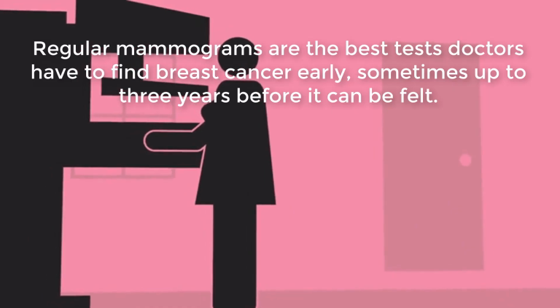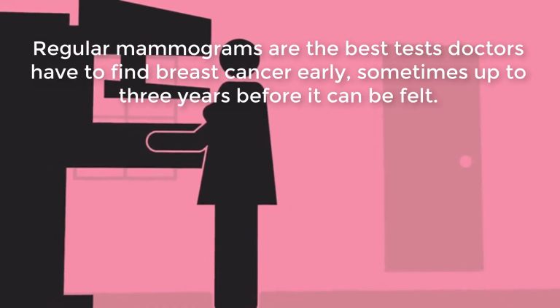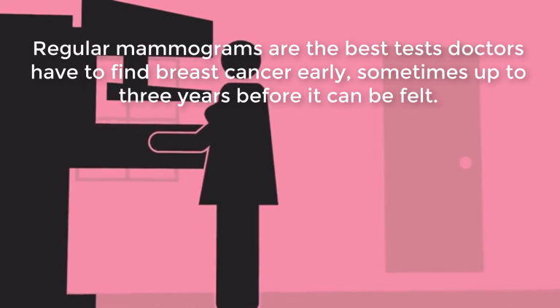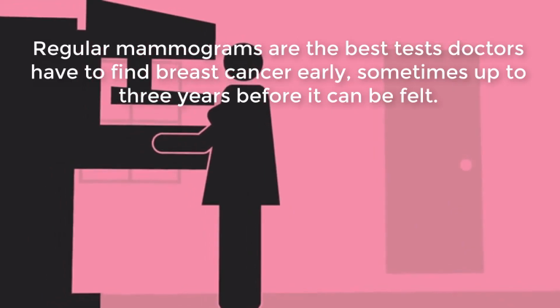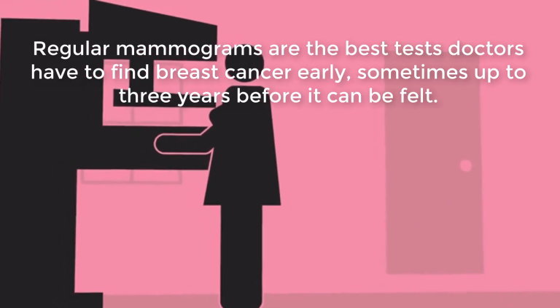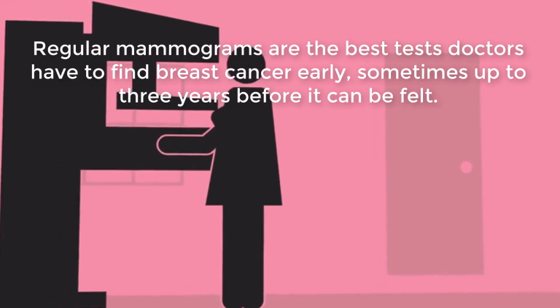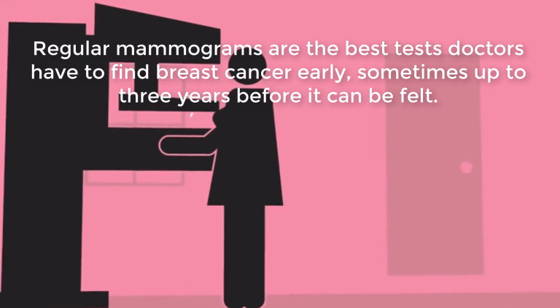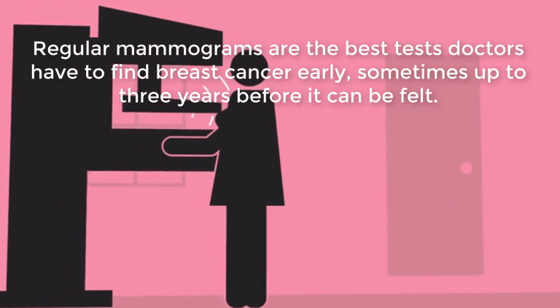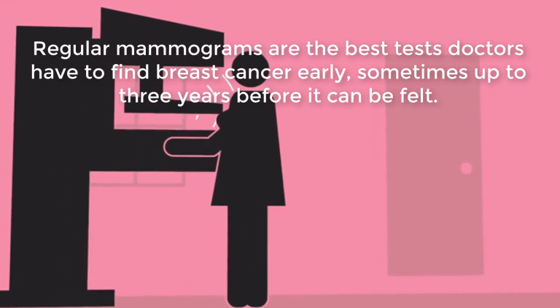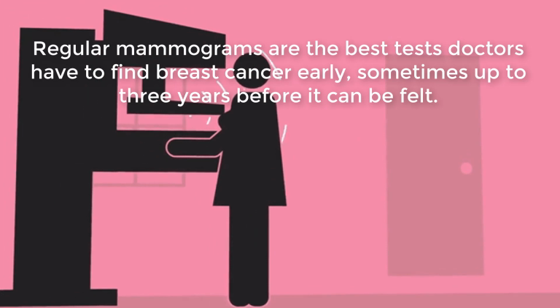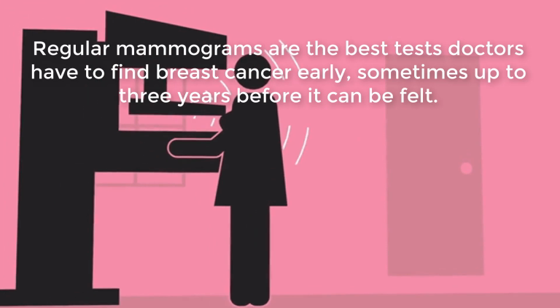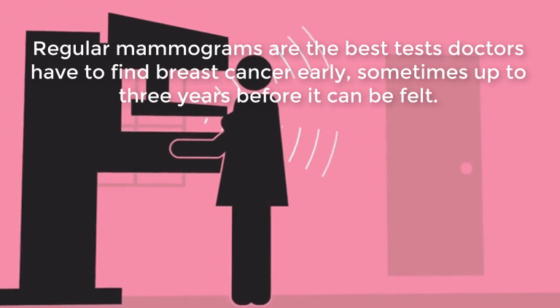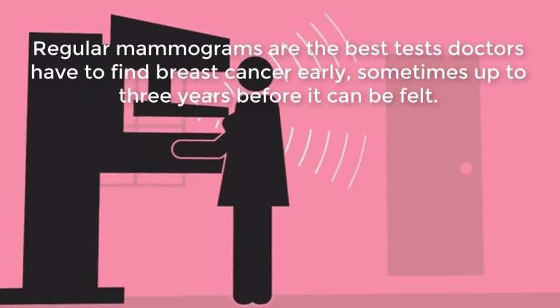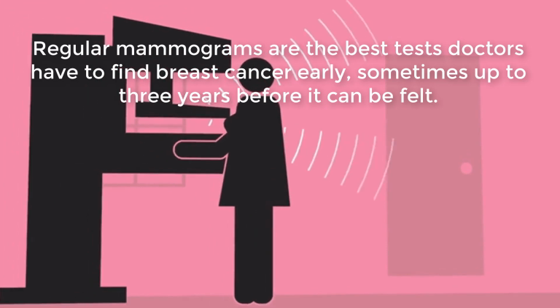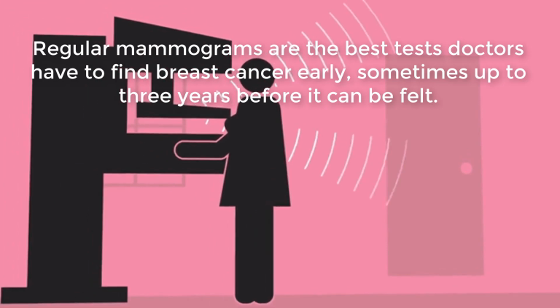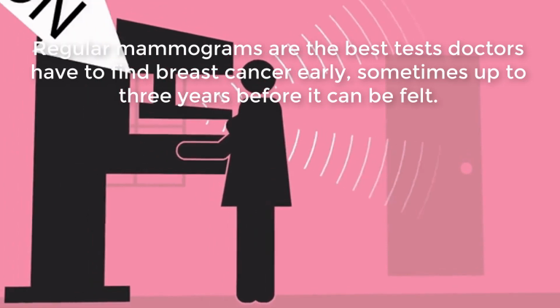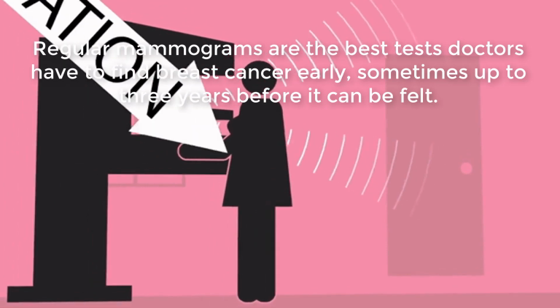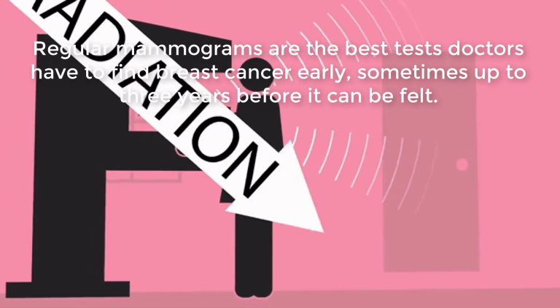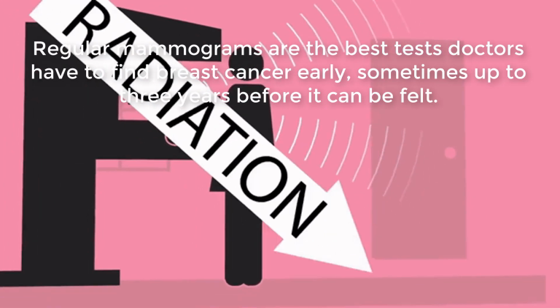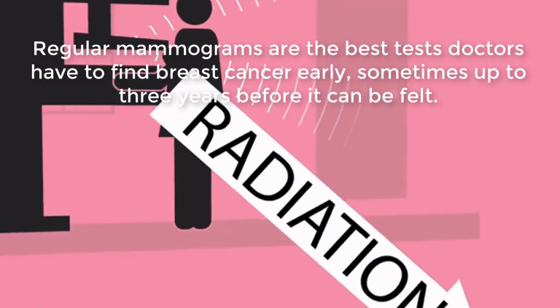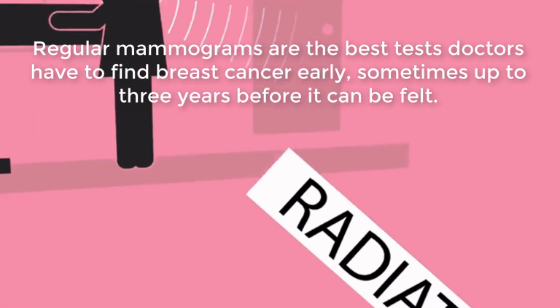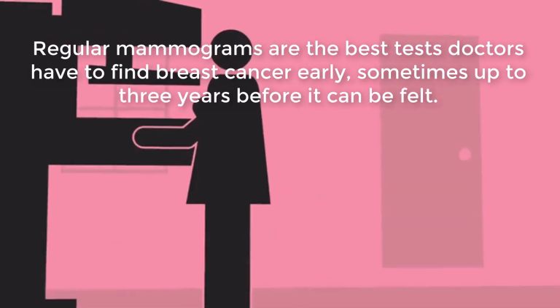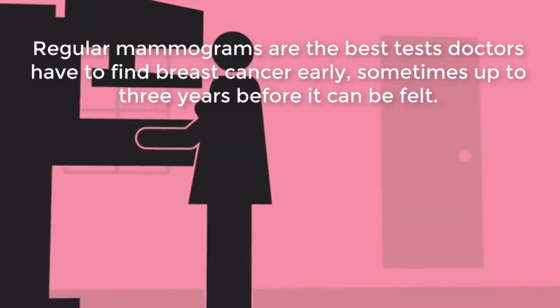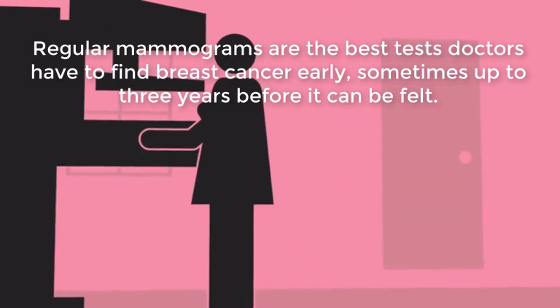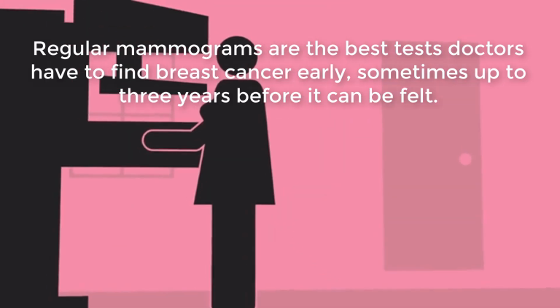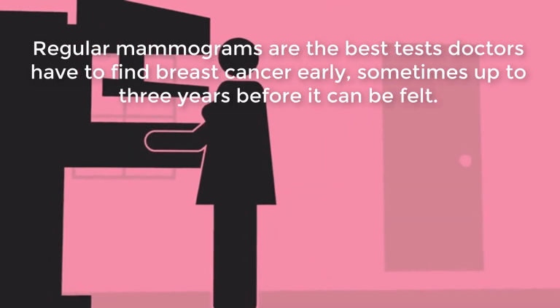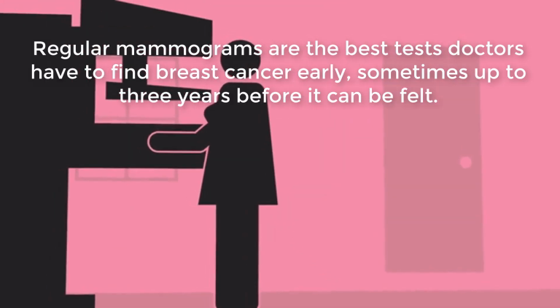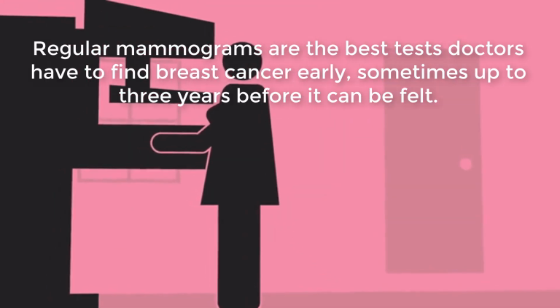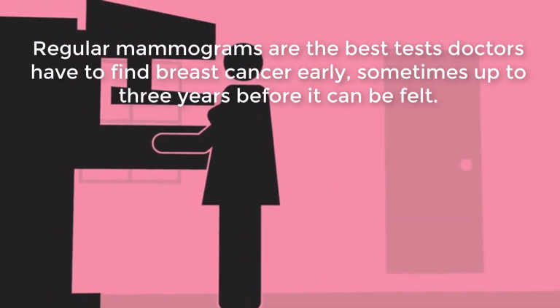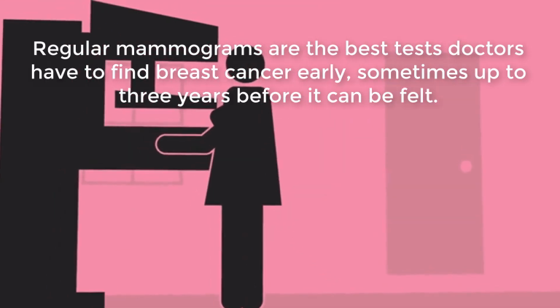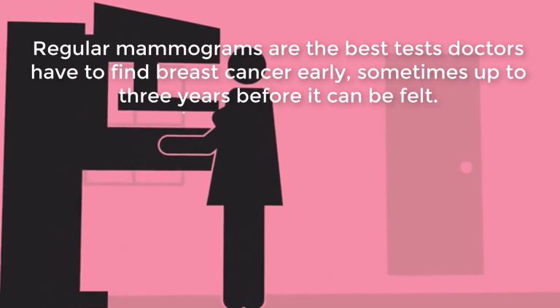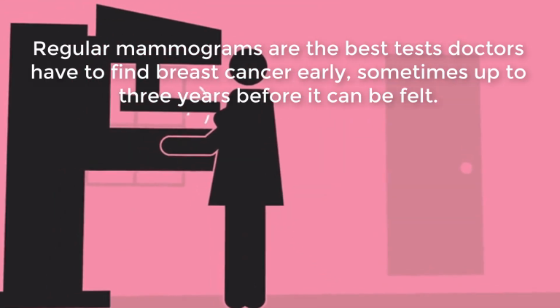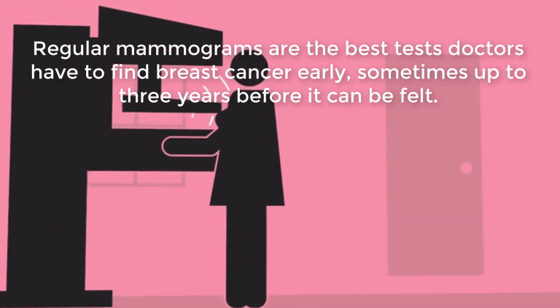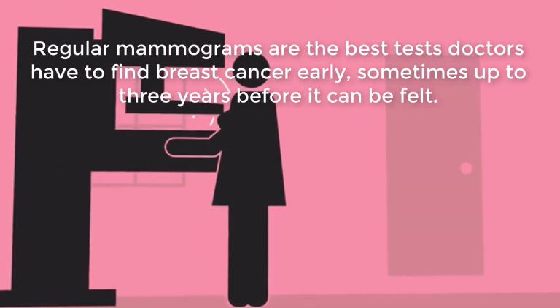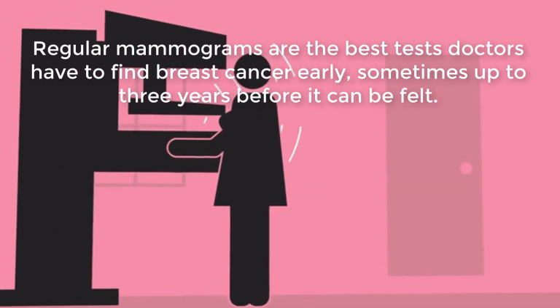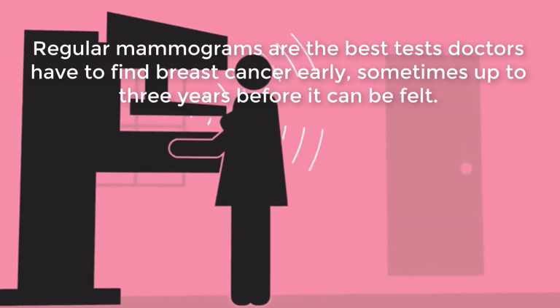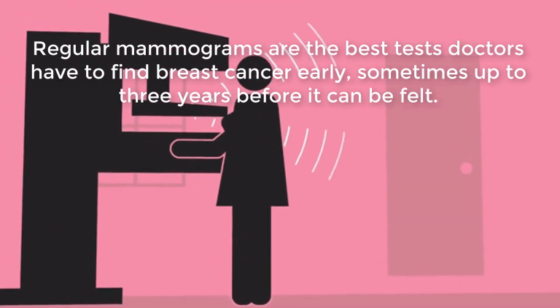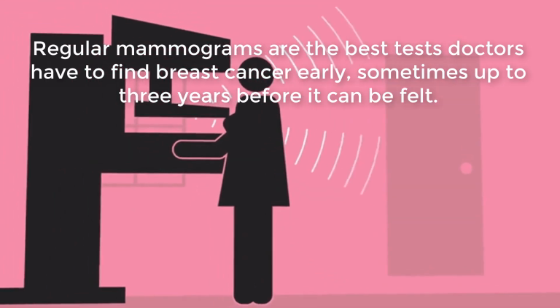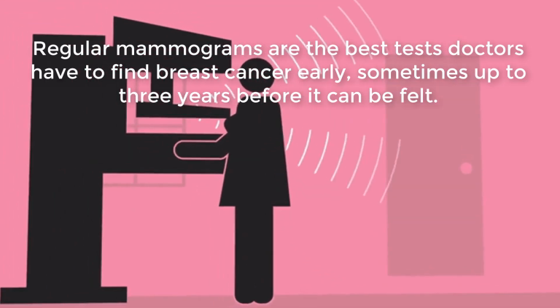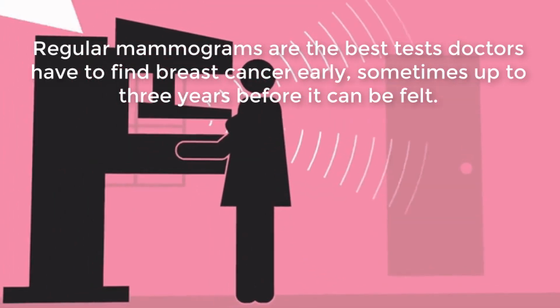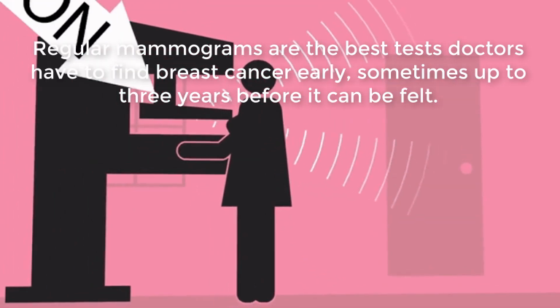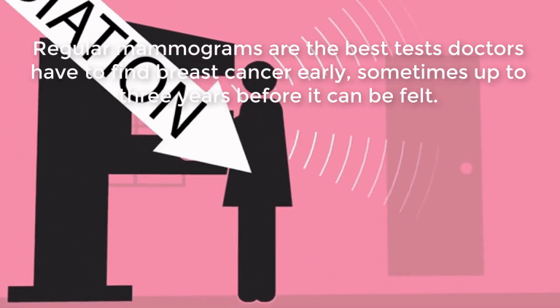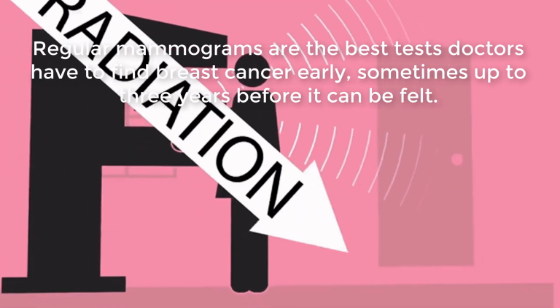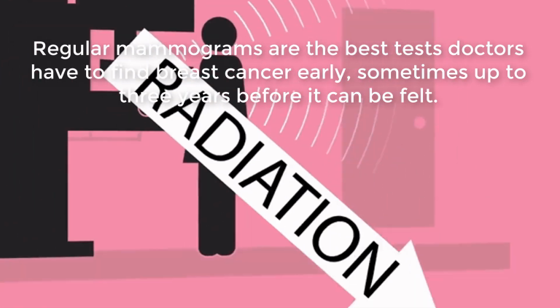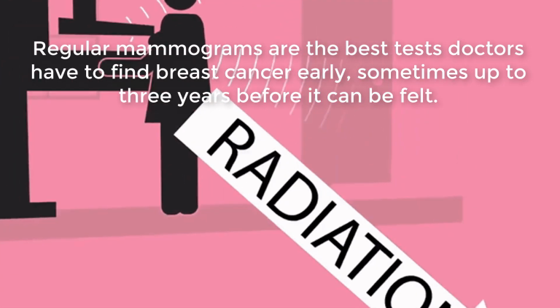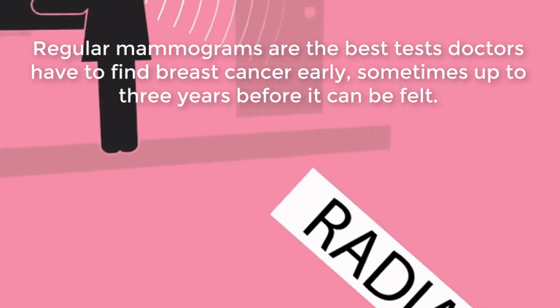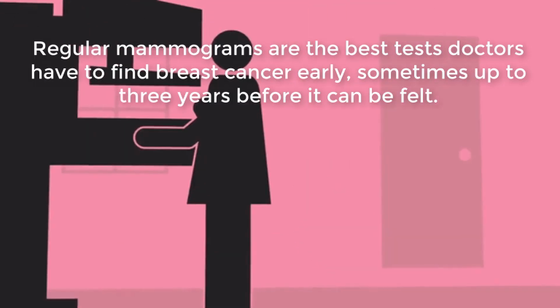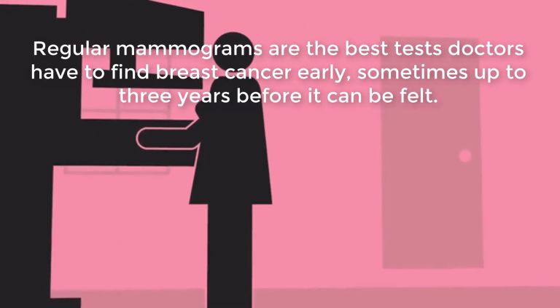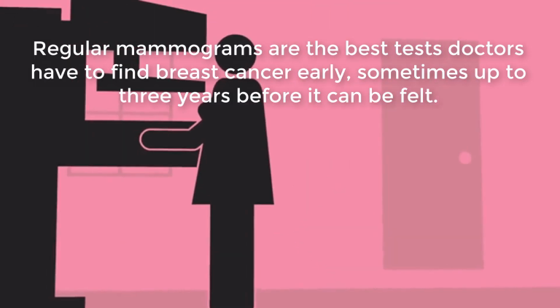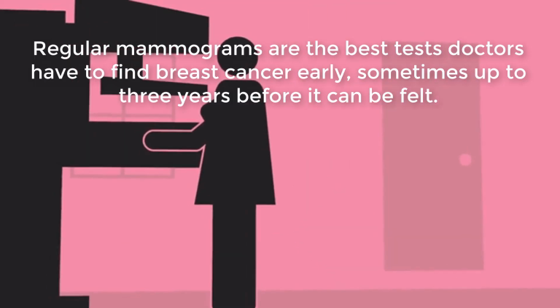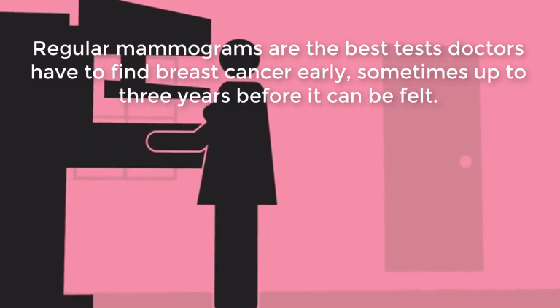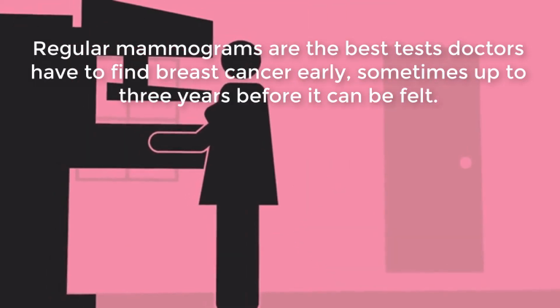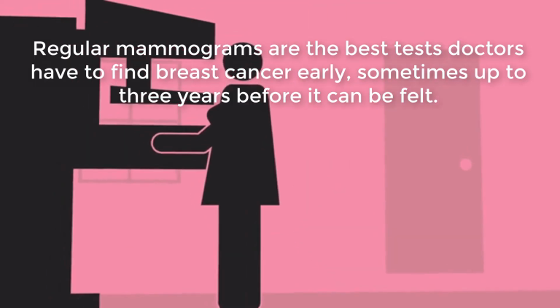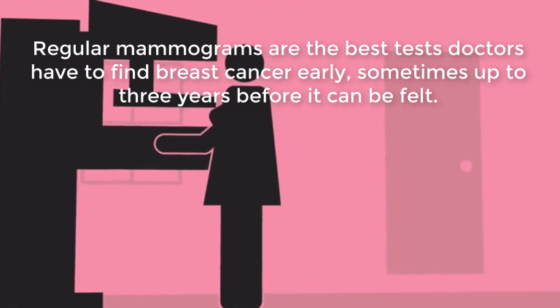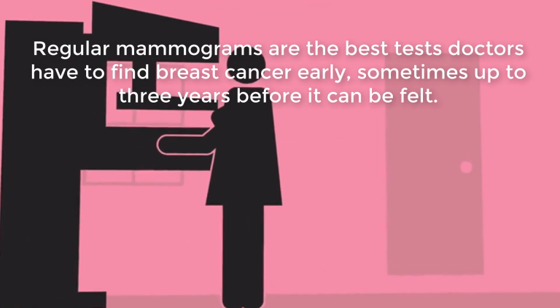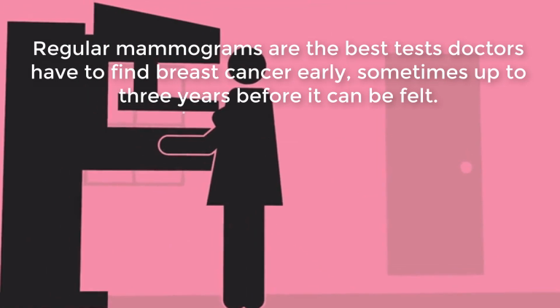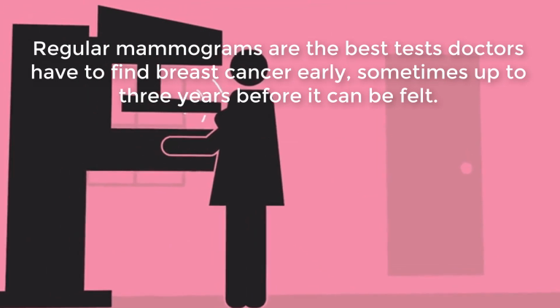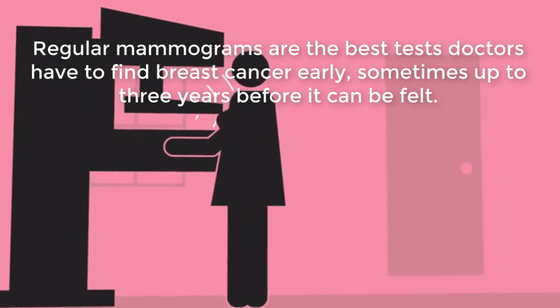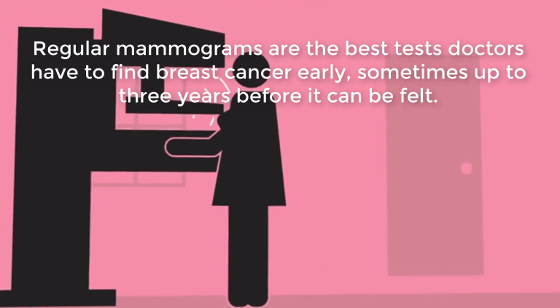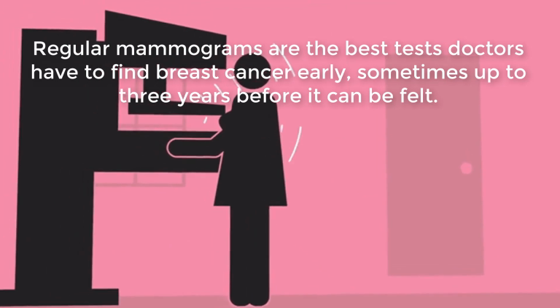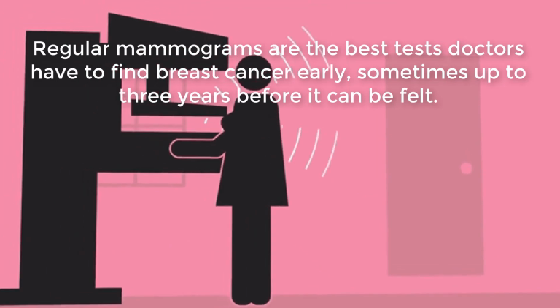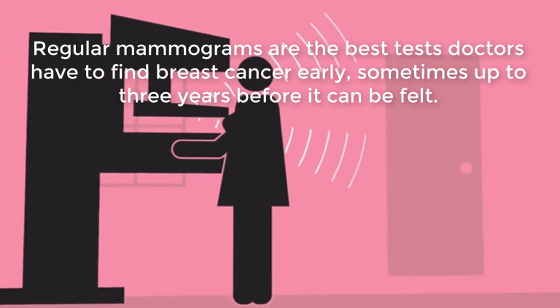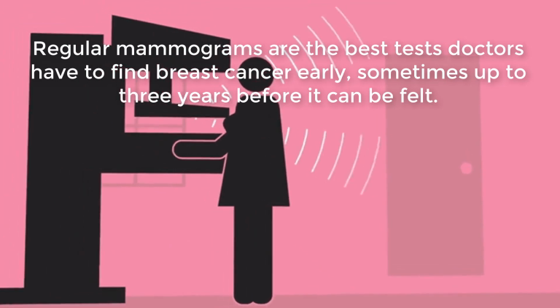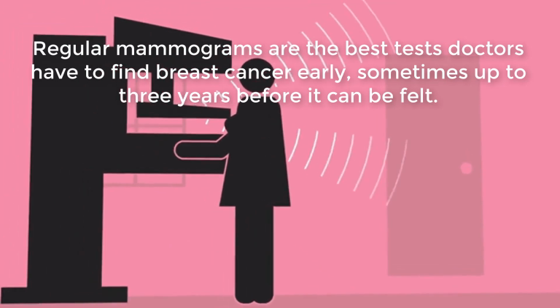Regular mammograms are the best tool doctors have to find breast cancer early, sometimes up to 3 years before it can be felt.